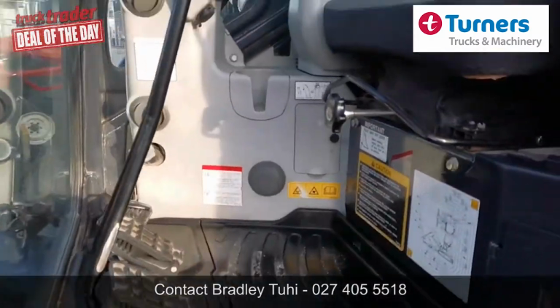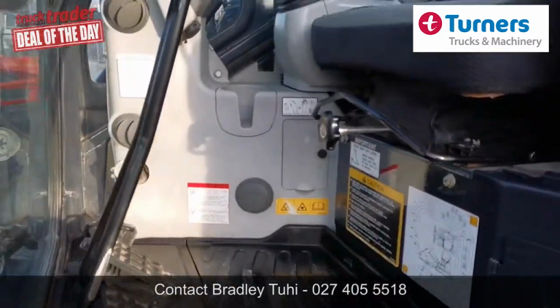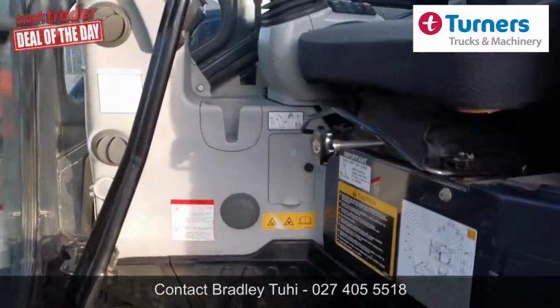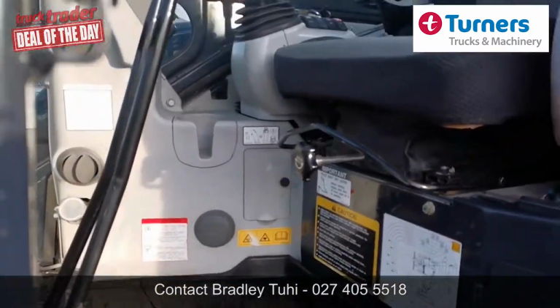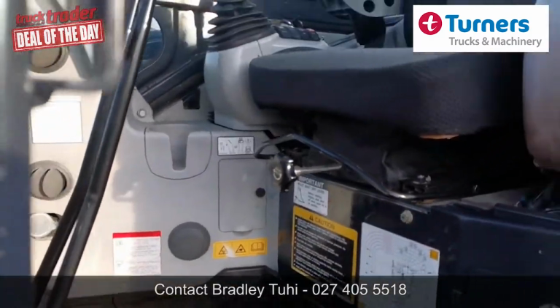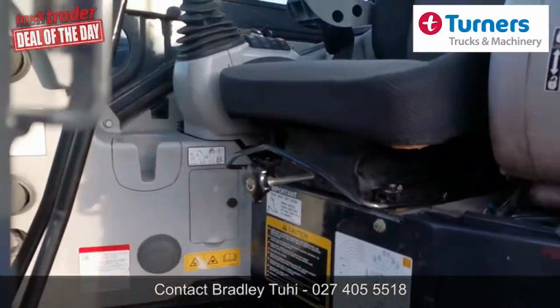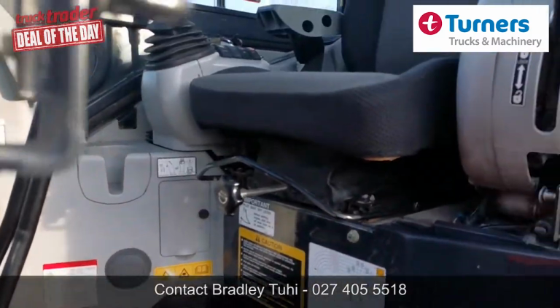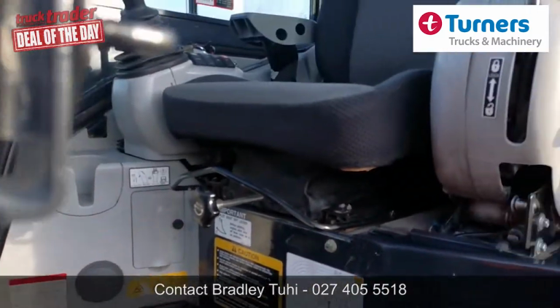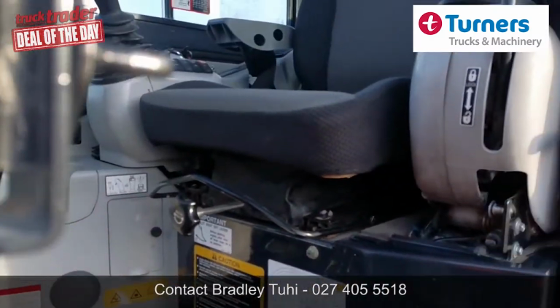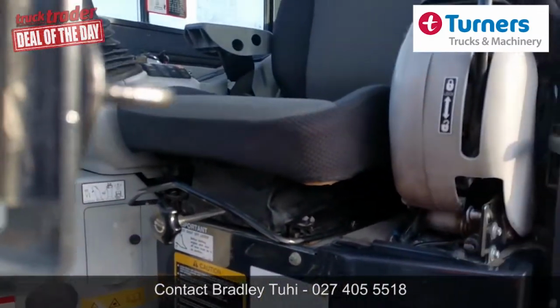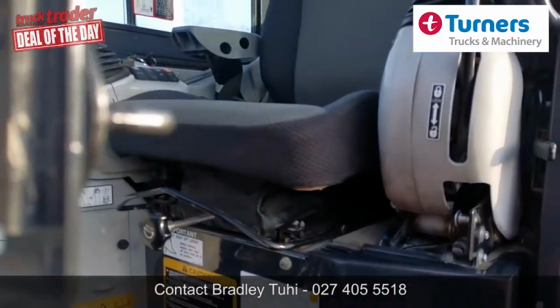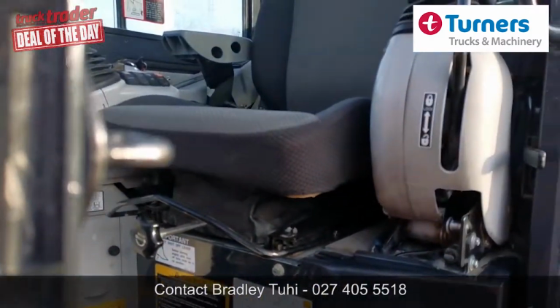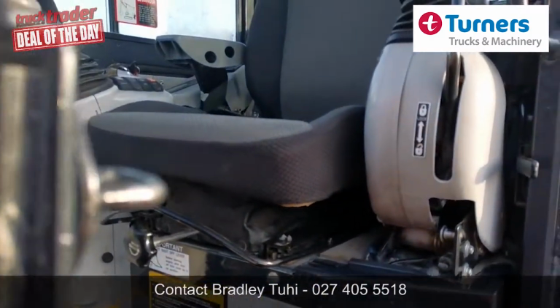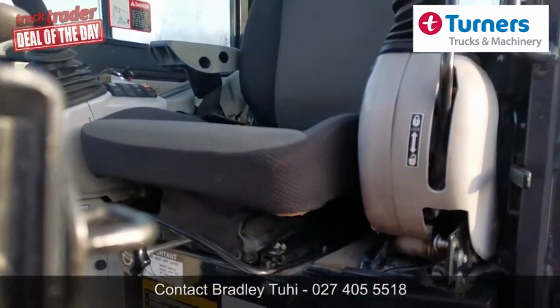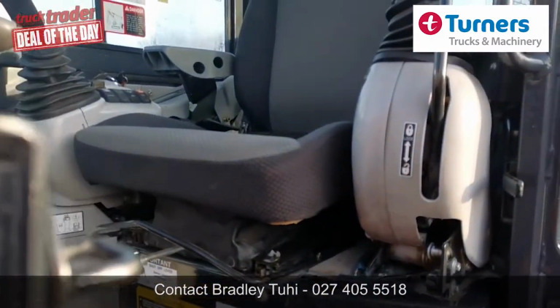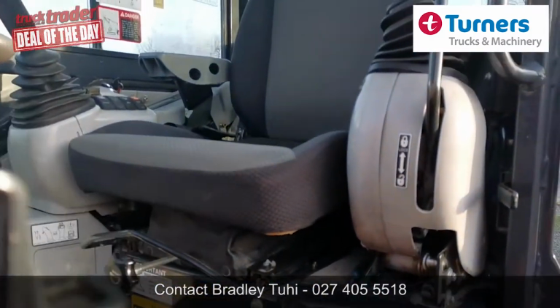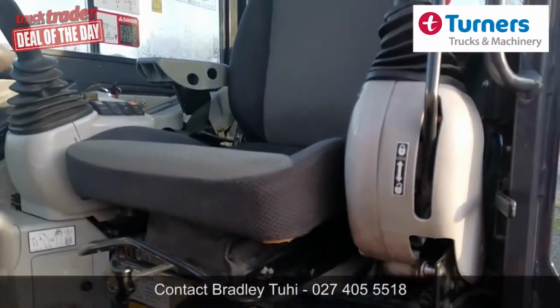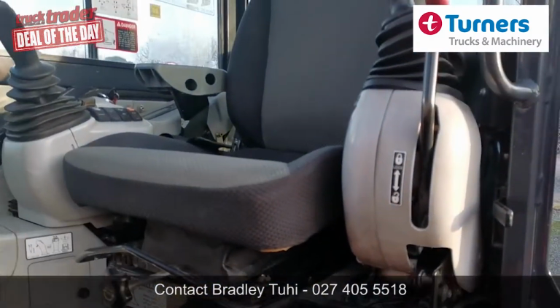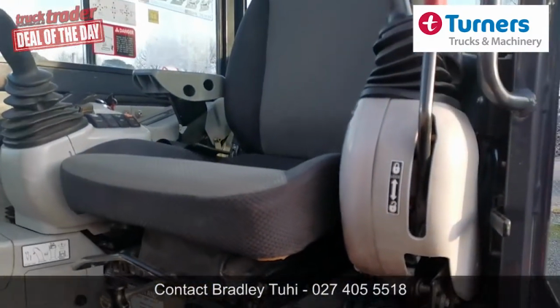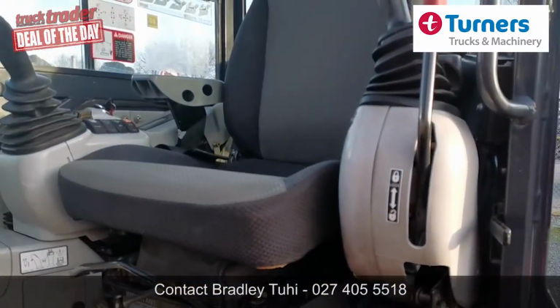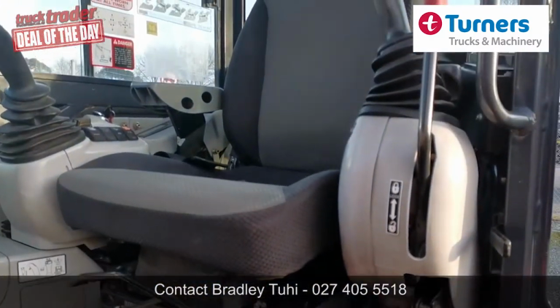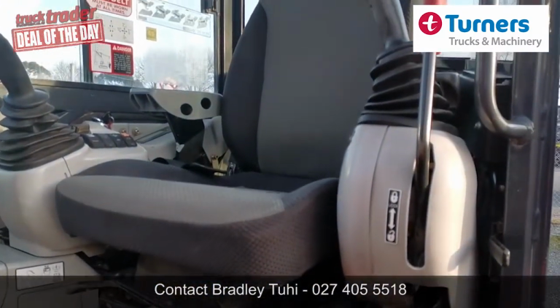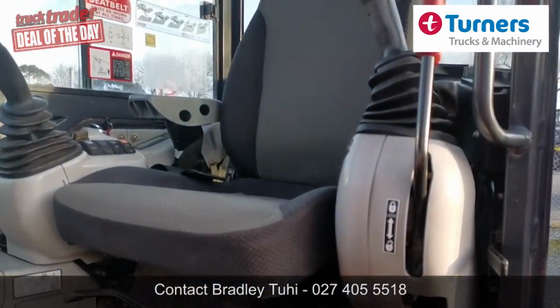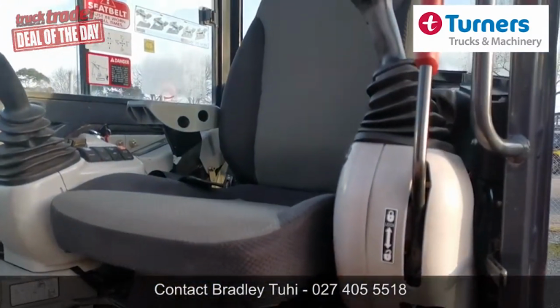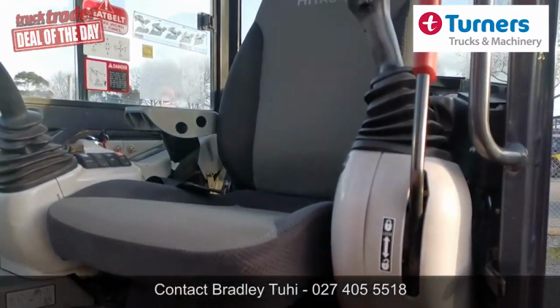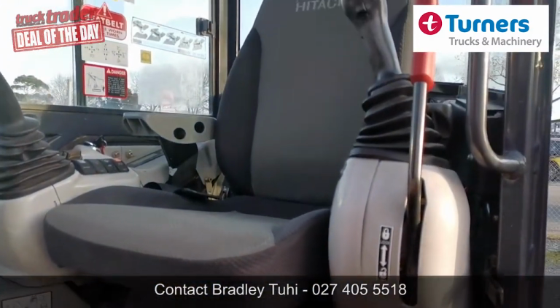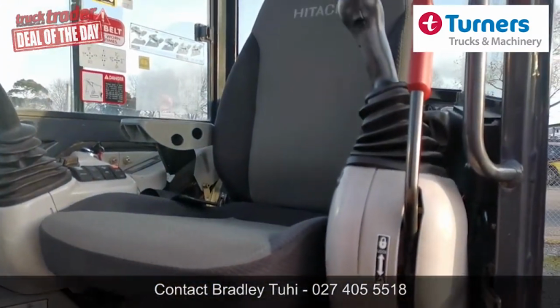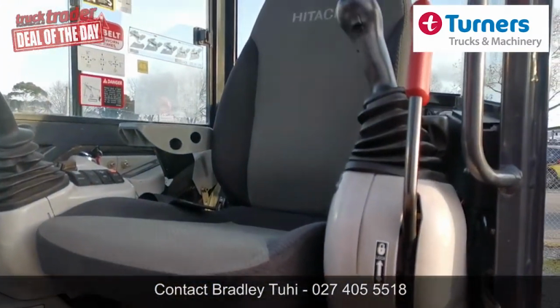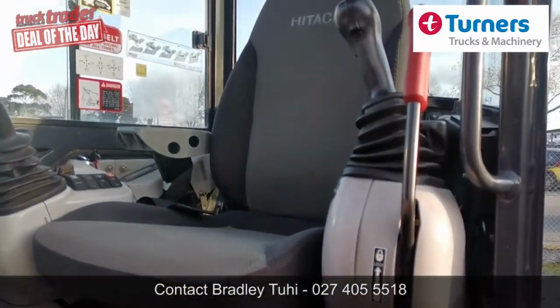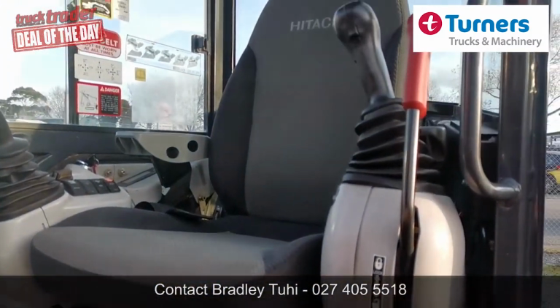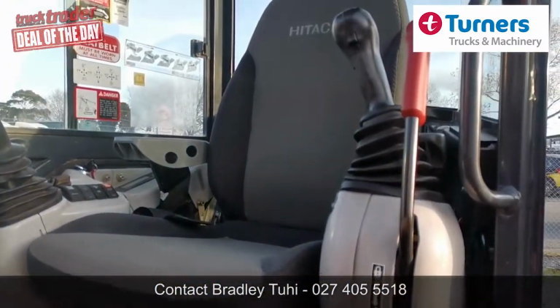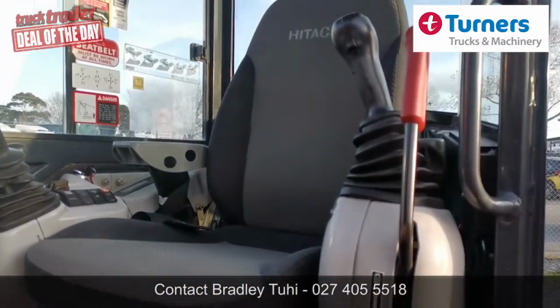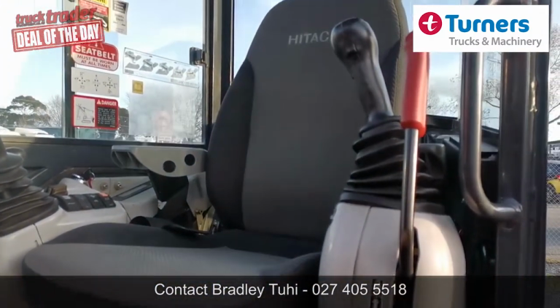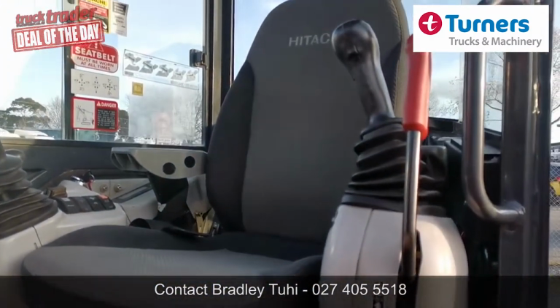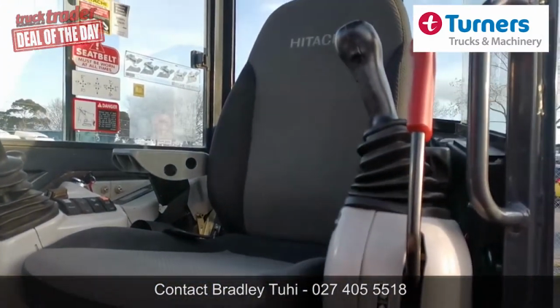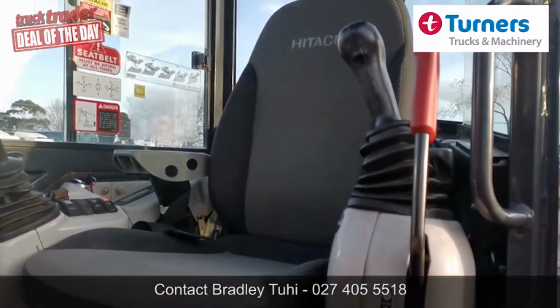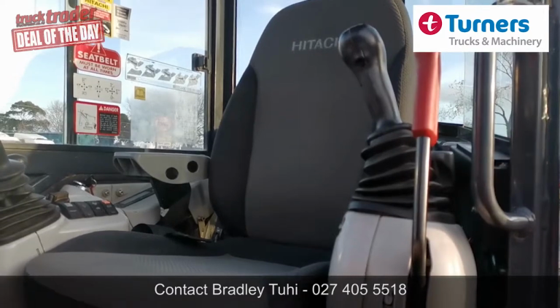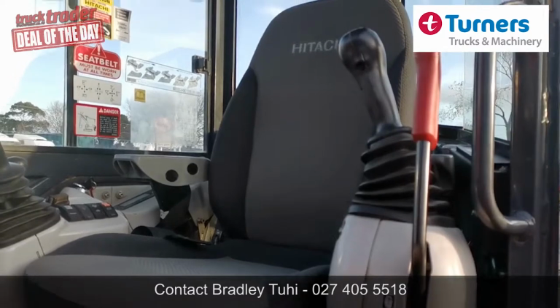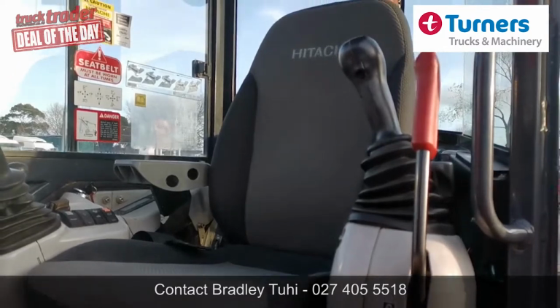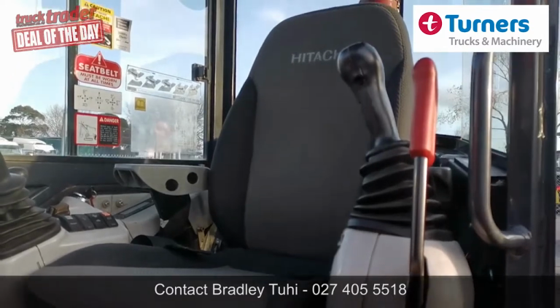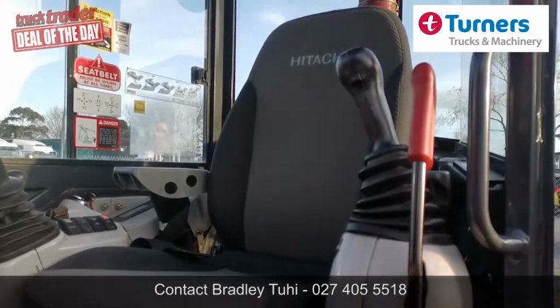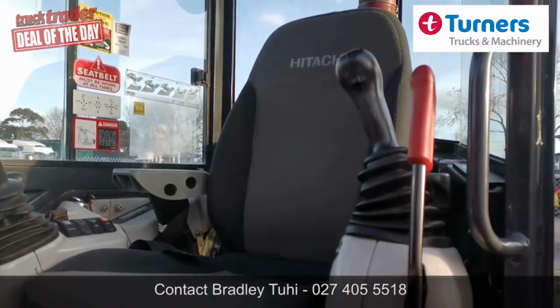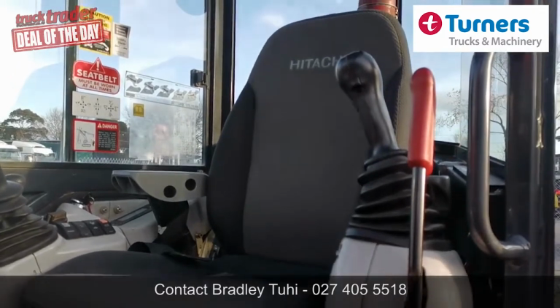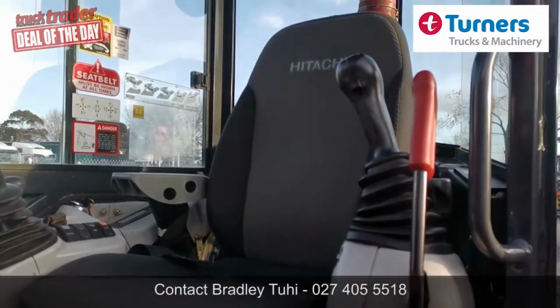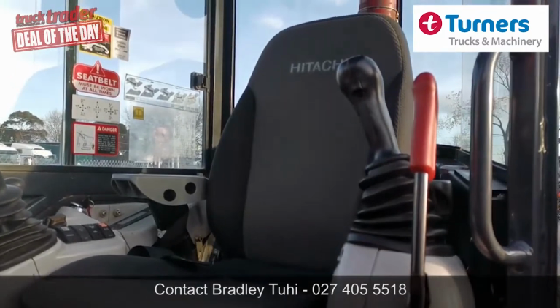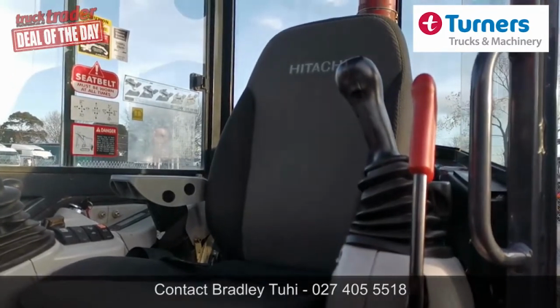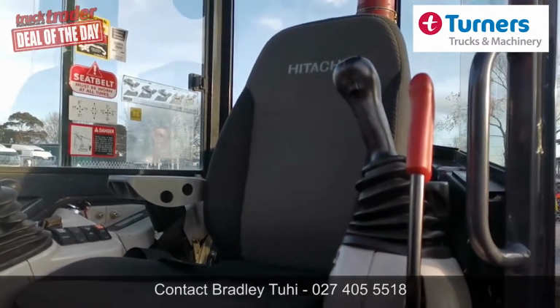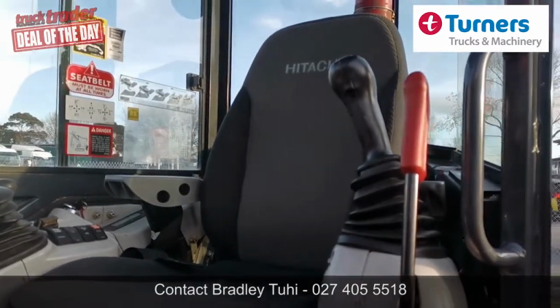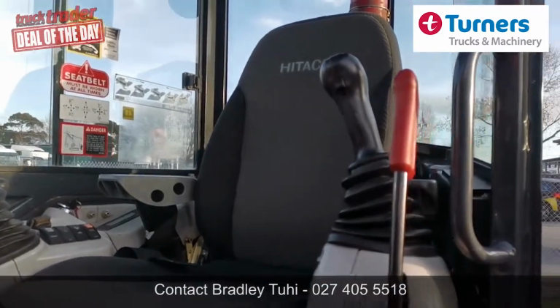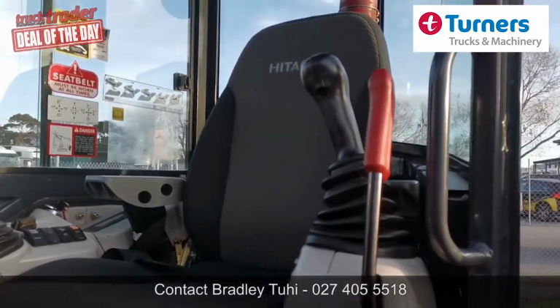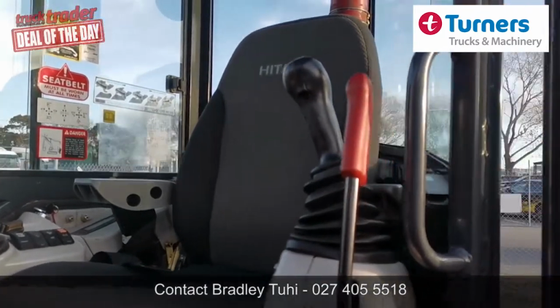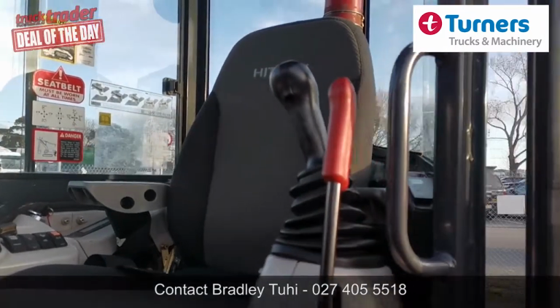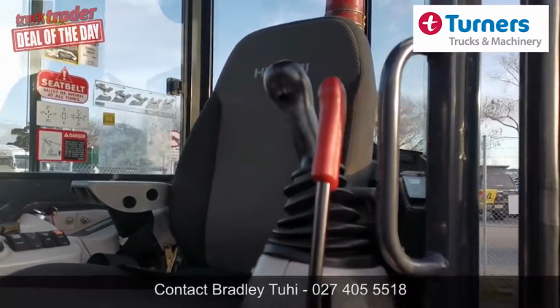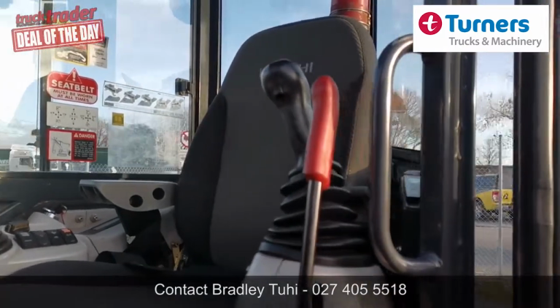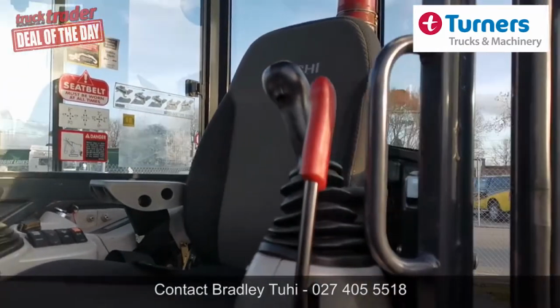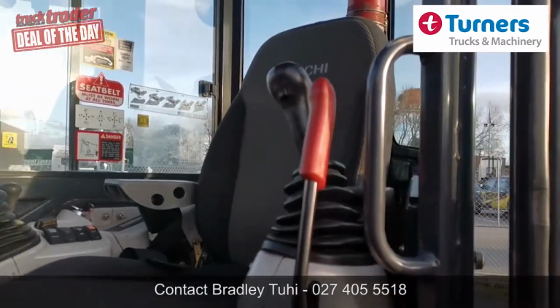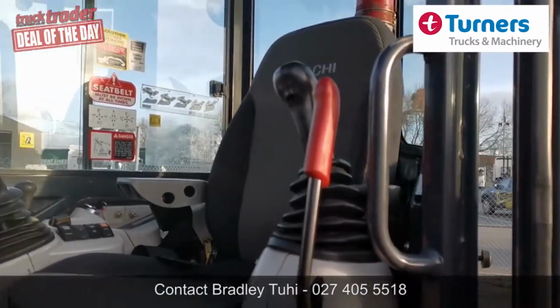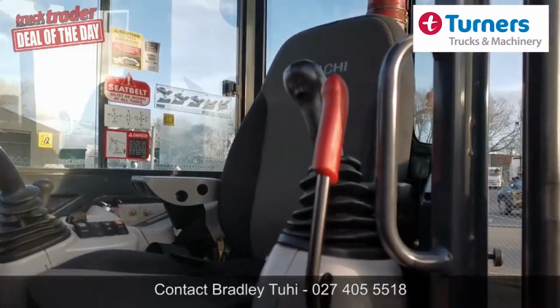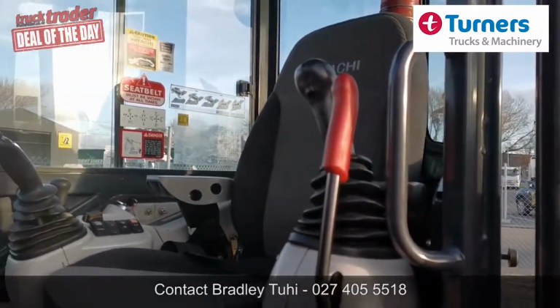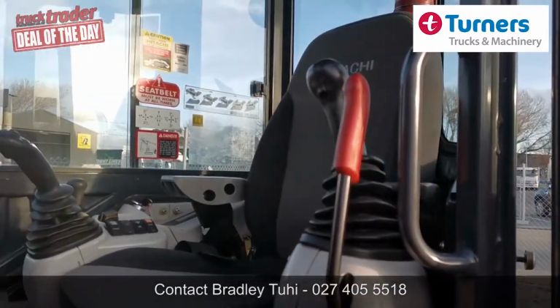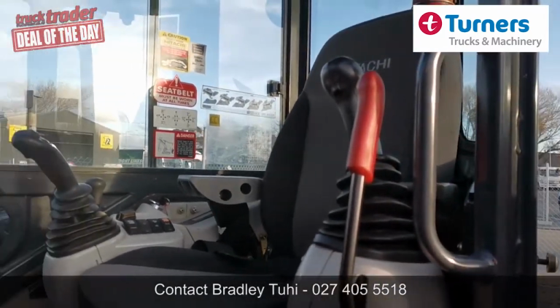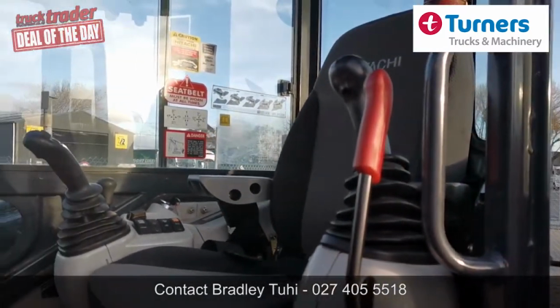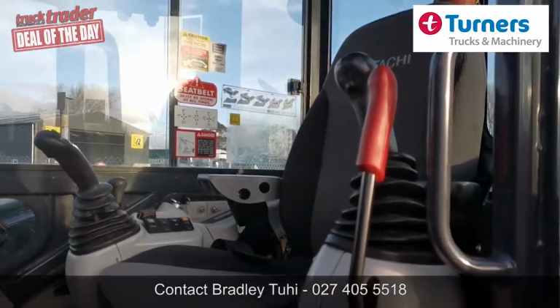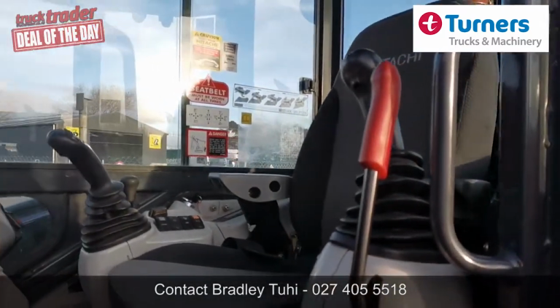The heart of the machine is the 30kW diesel Isuzu that delivers excellent fuel economy with eco mode and also features auto idle.